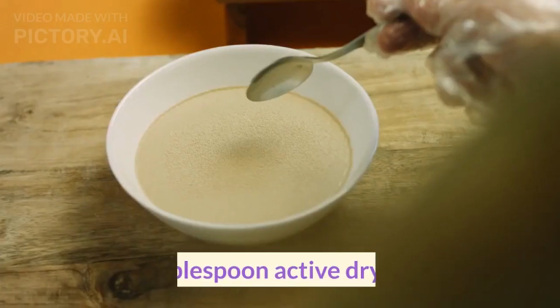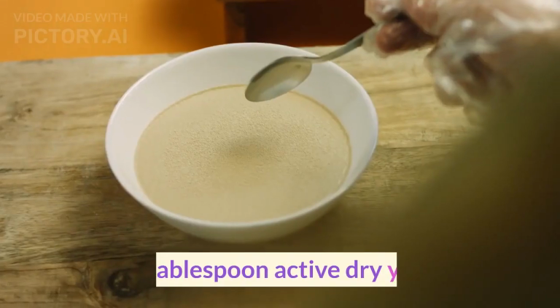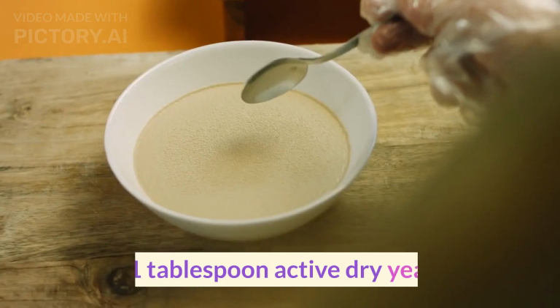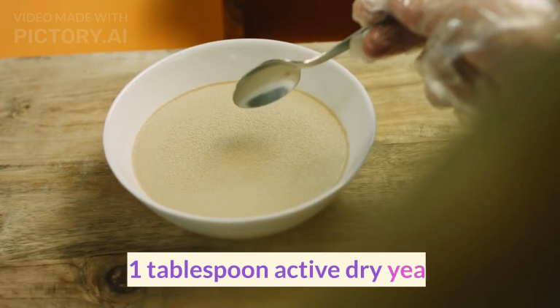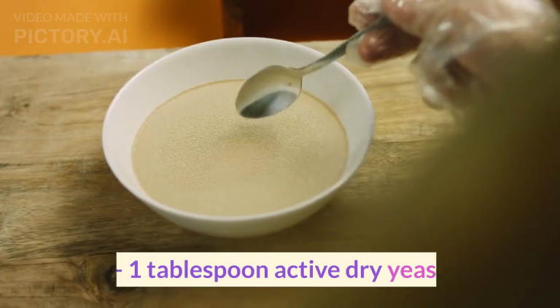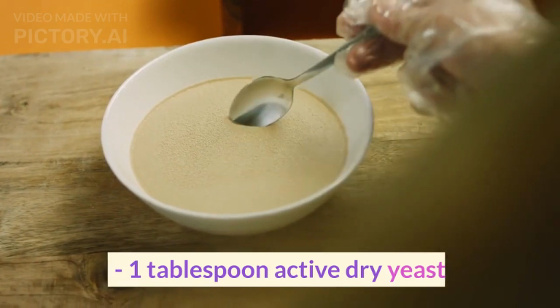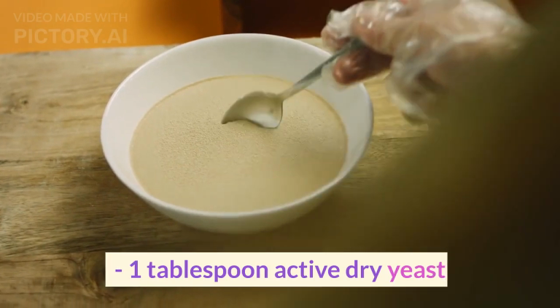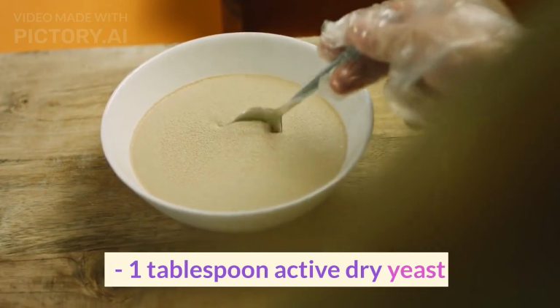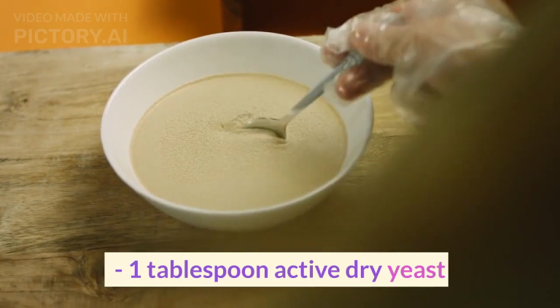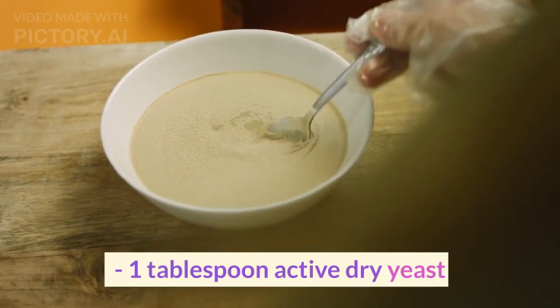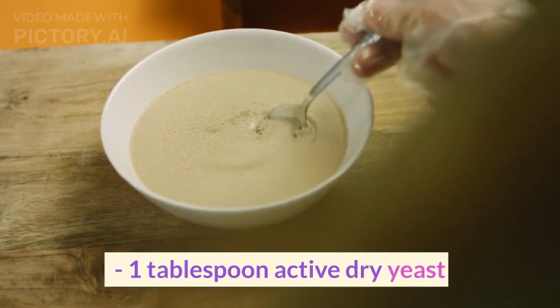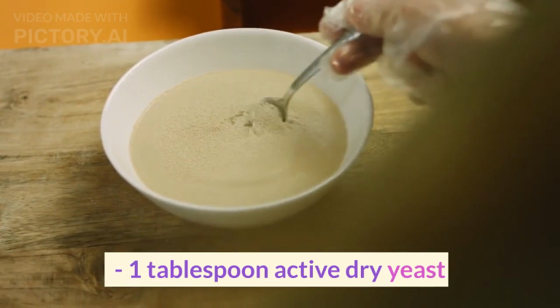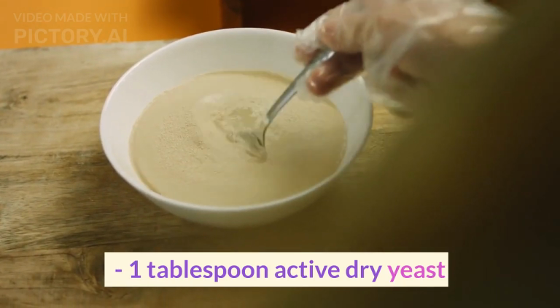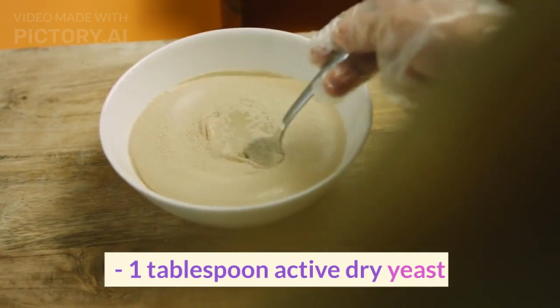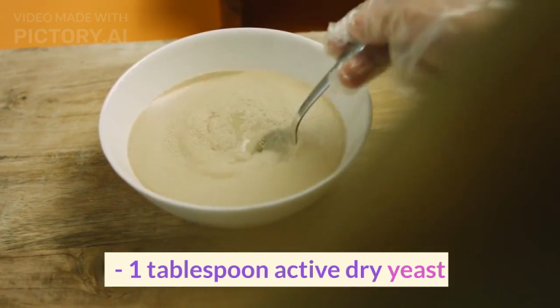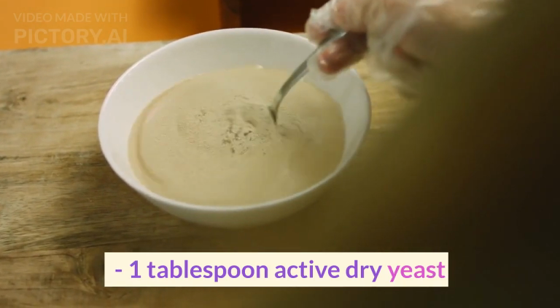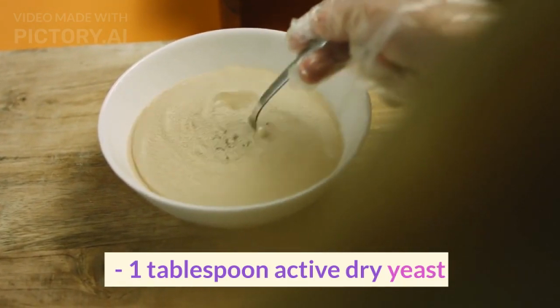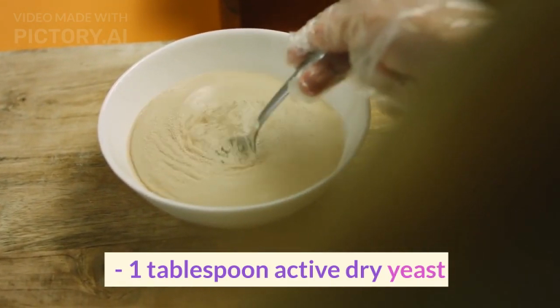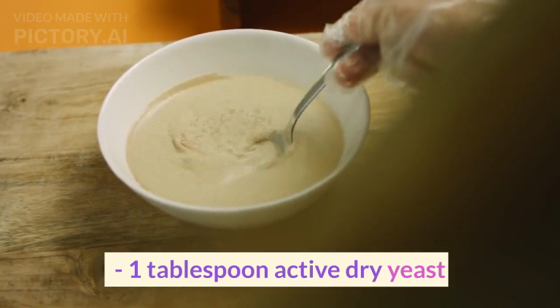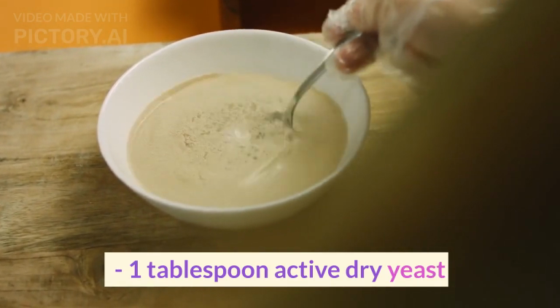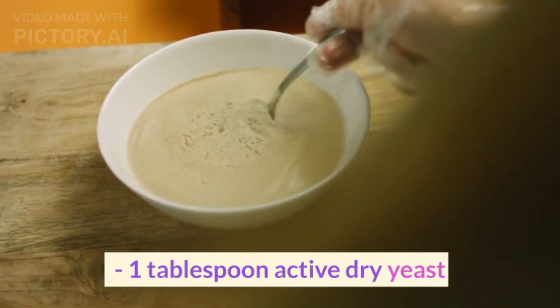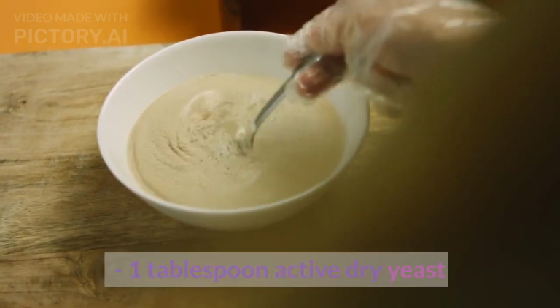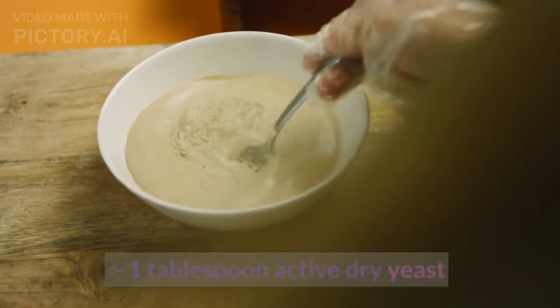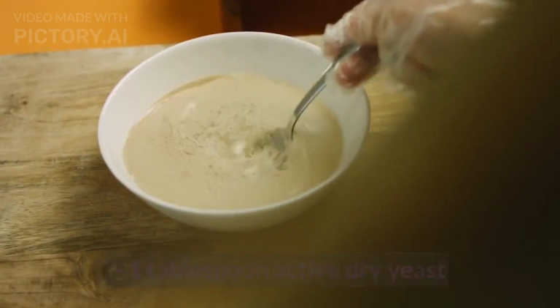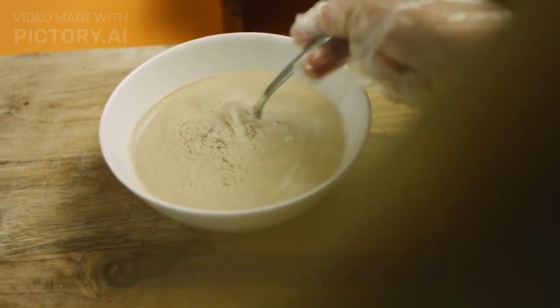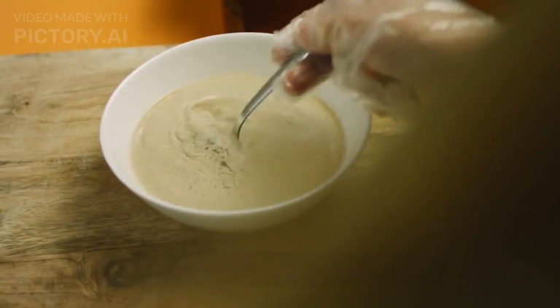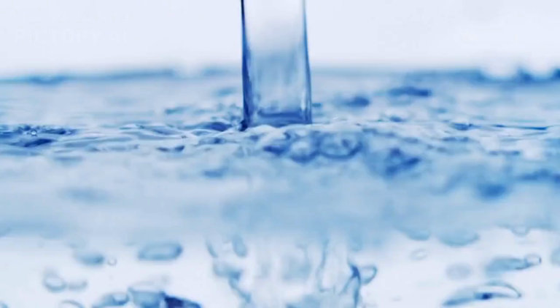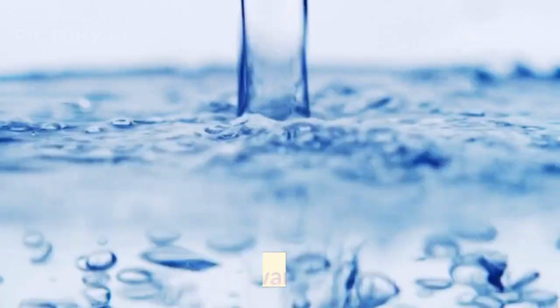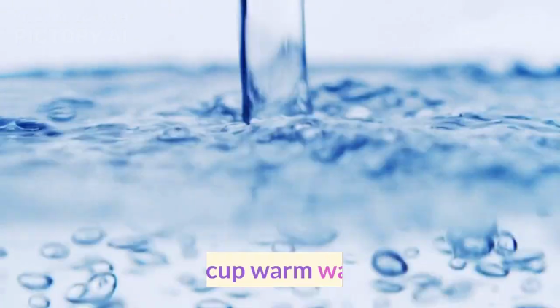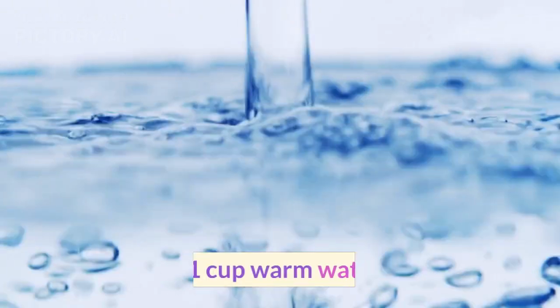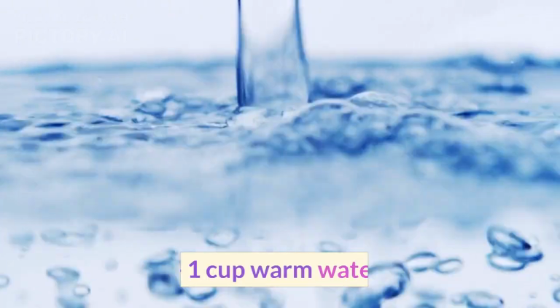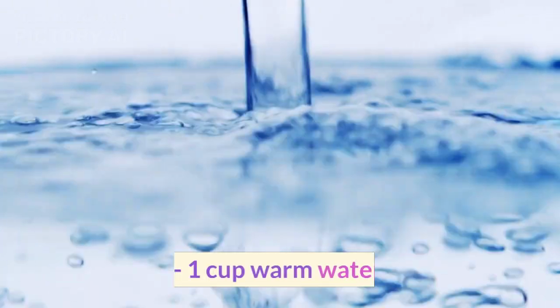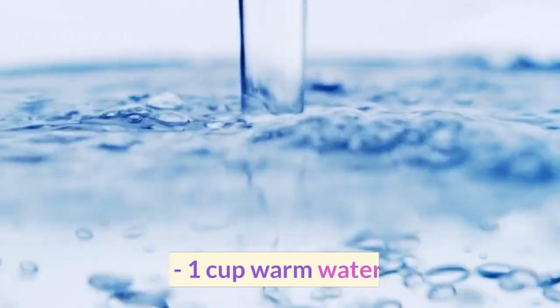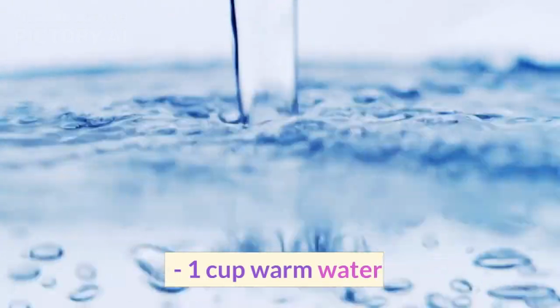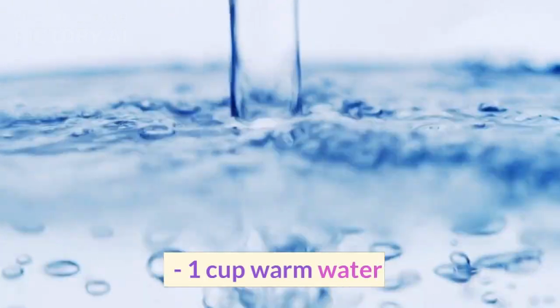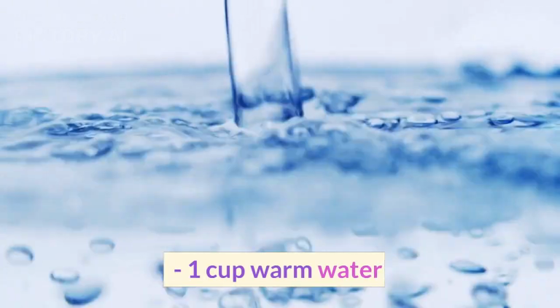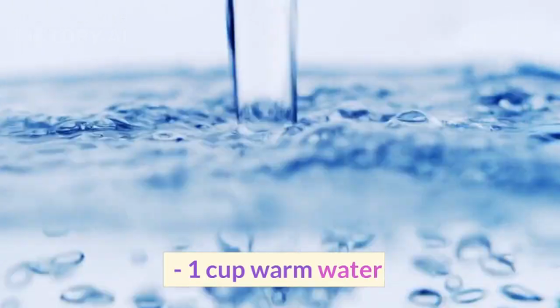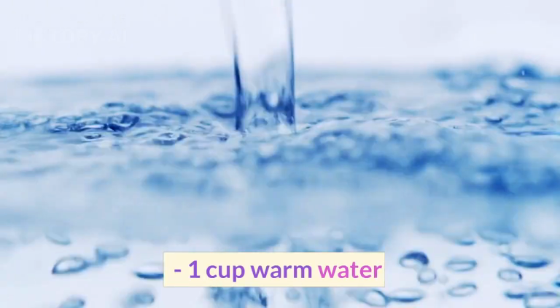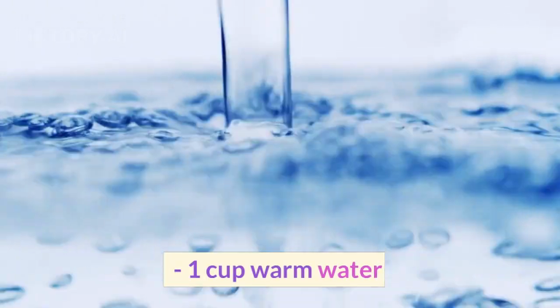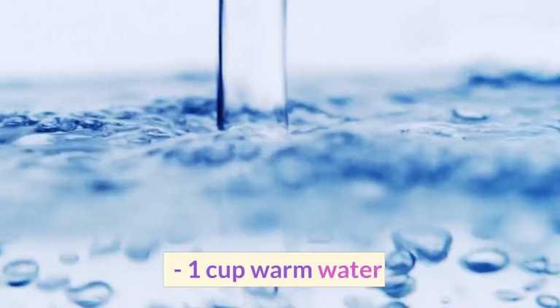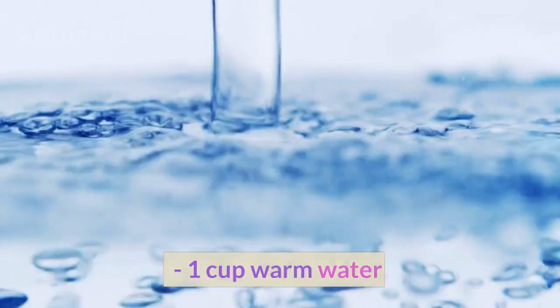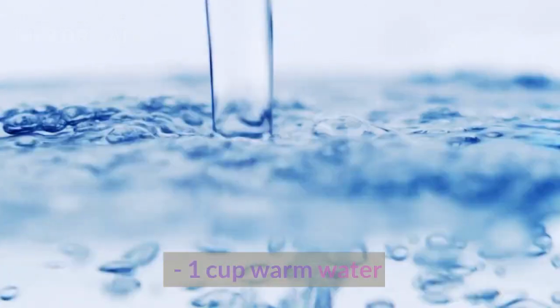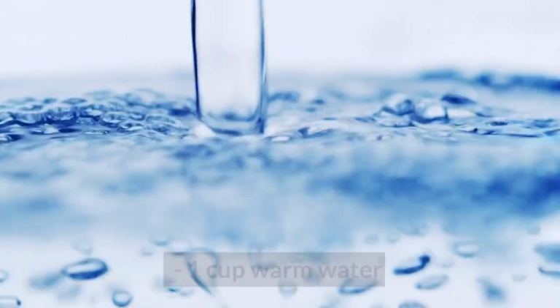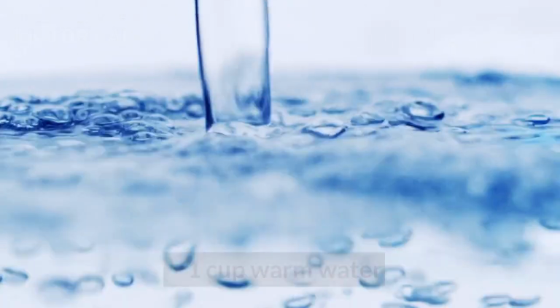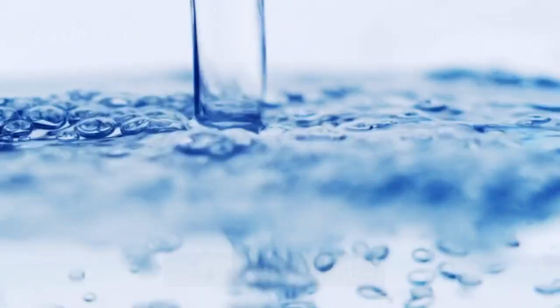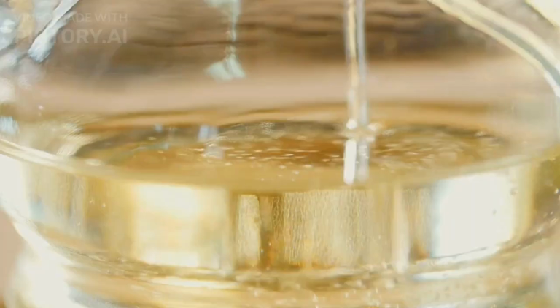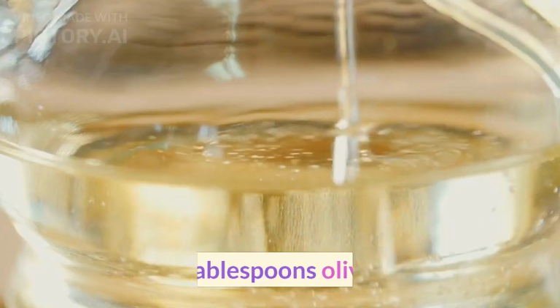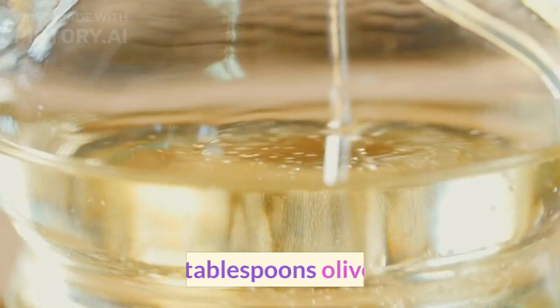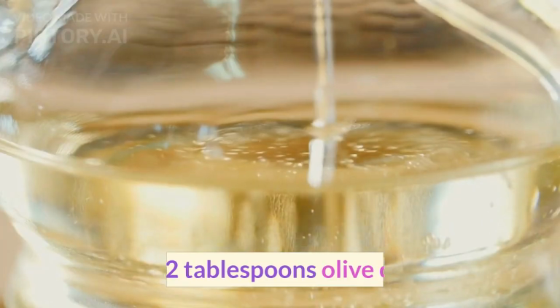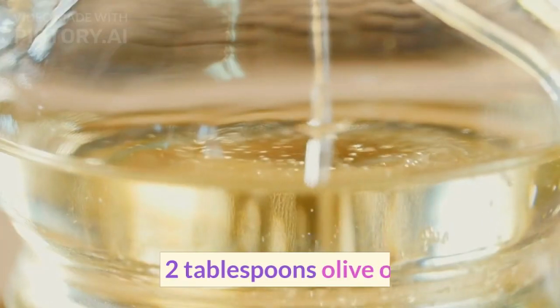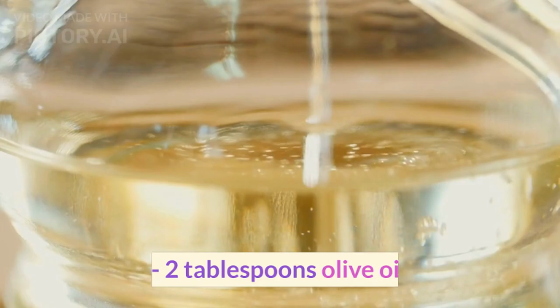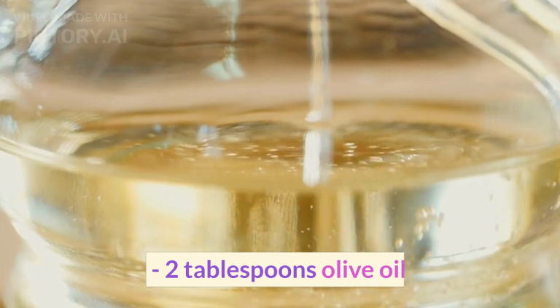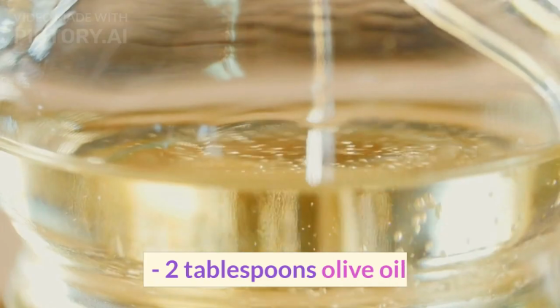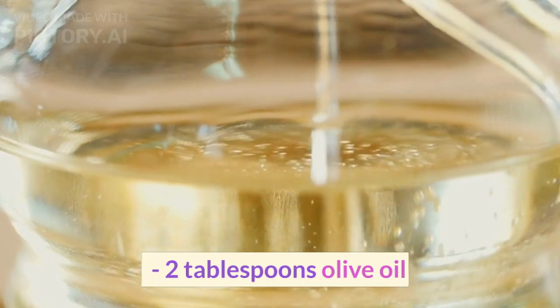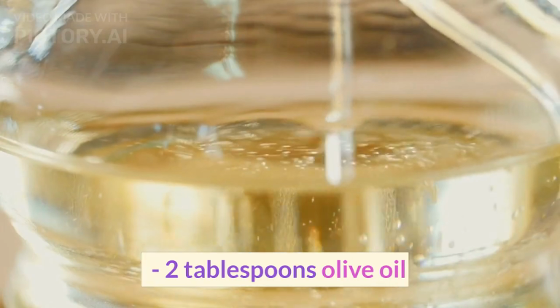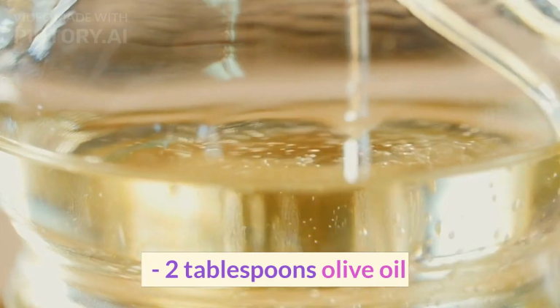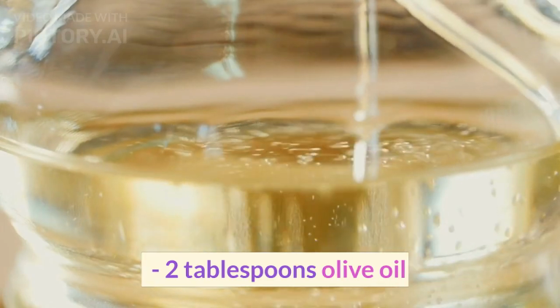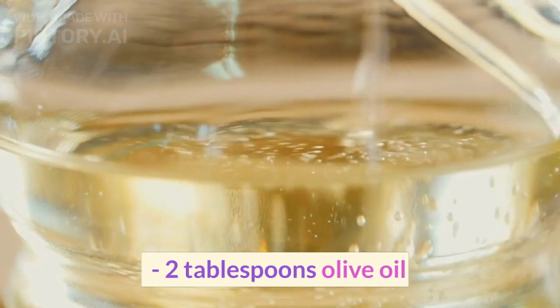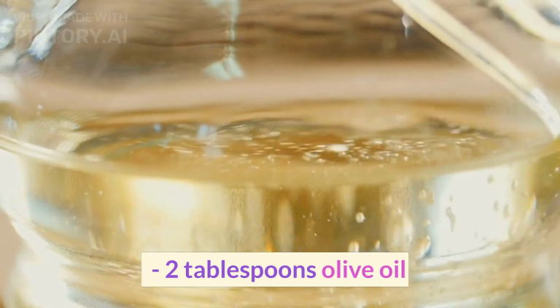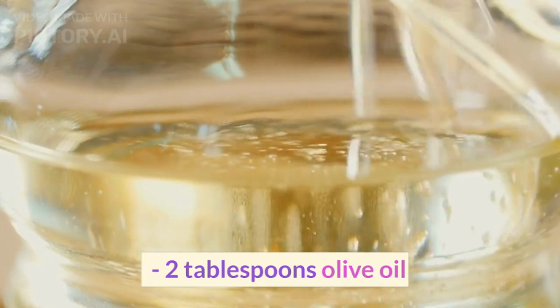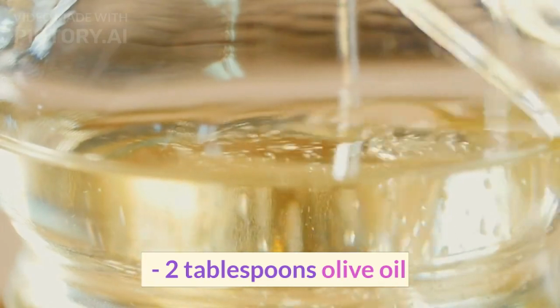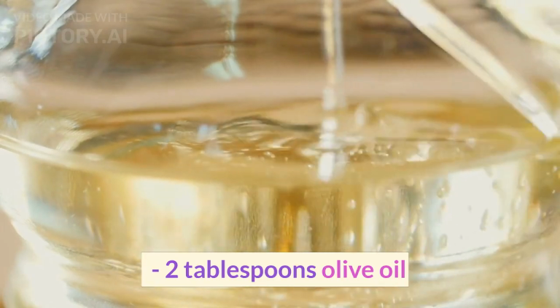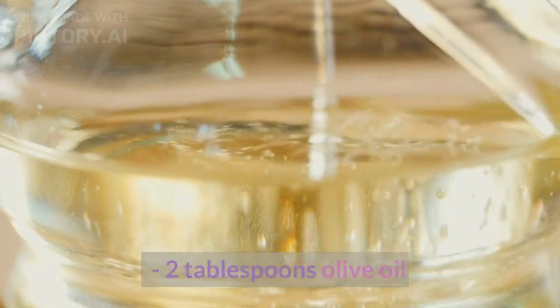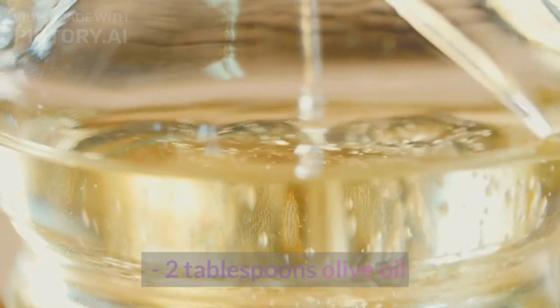1 tablespoon active dry yeast. 1 cup warm water. 2 tablespoons olive oil.